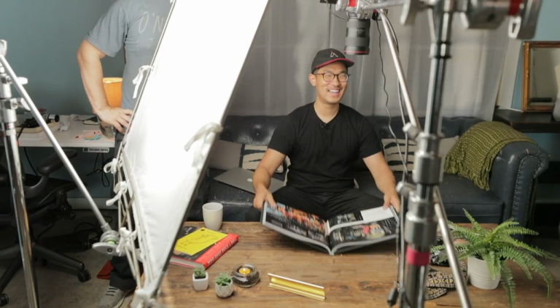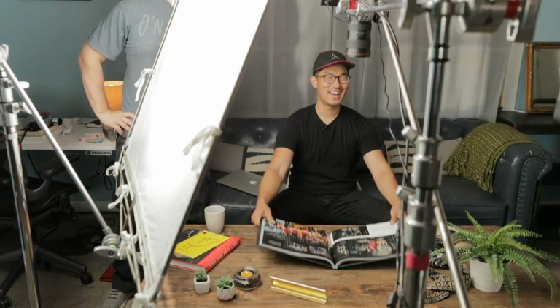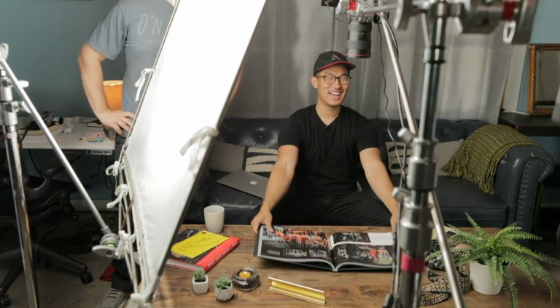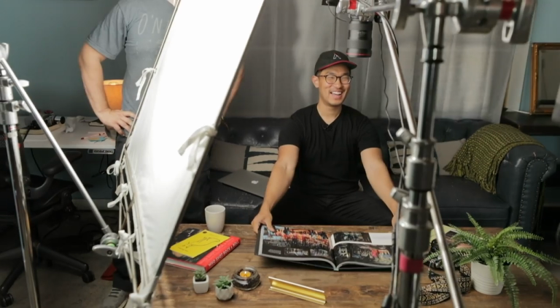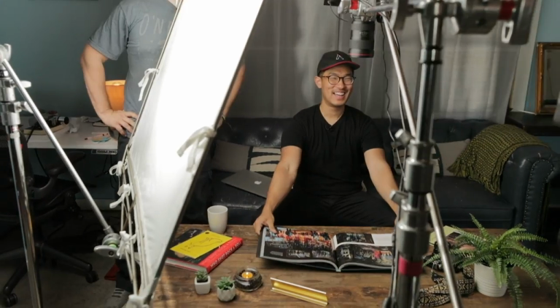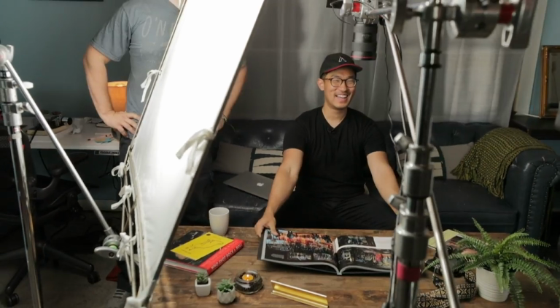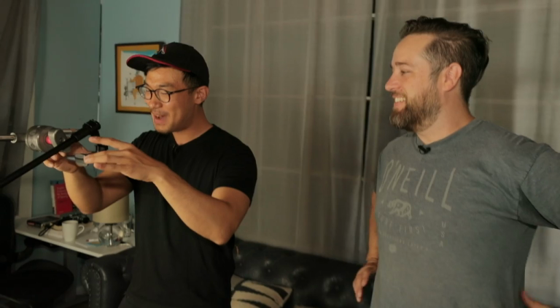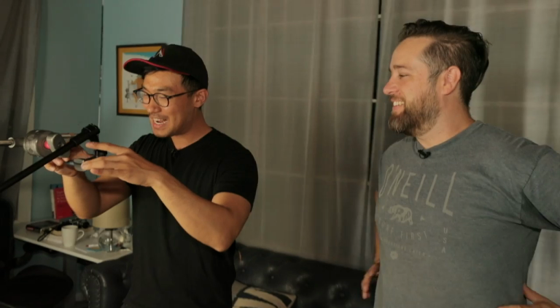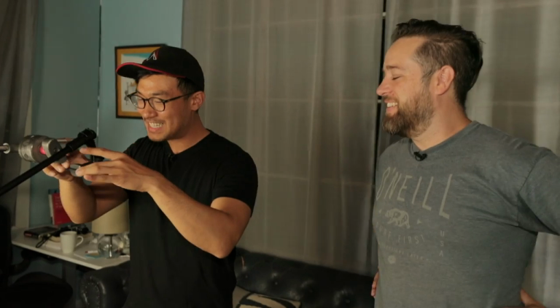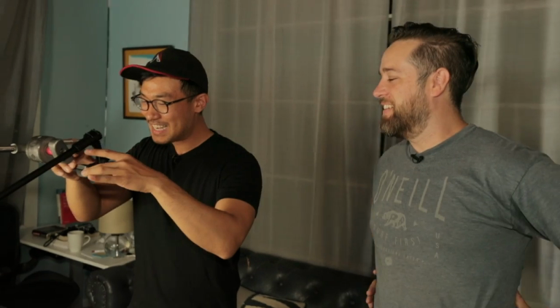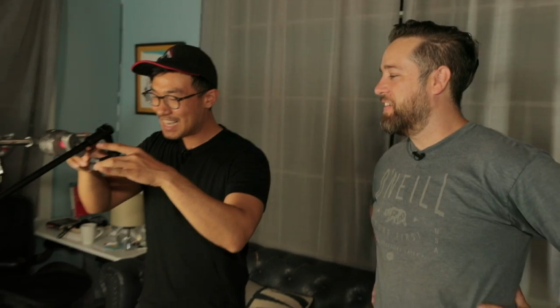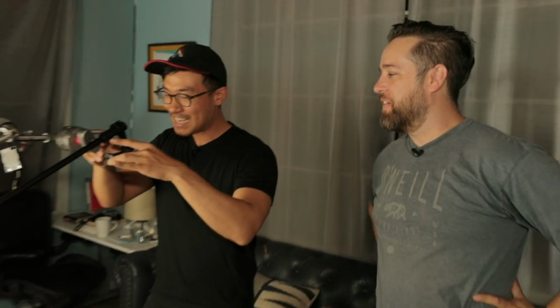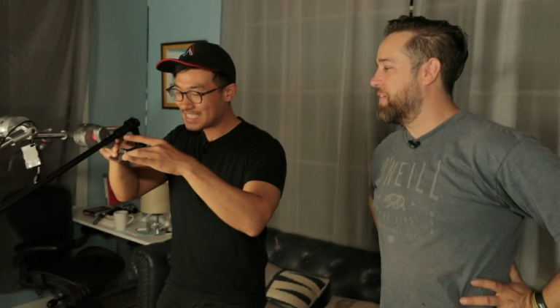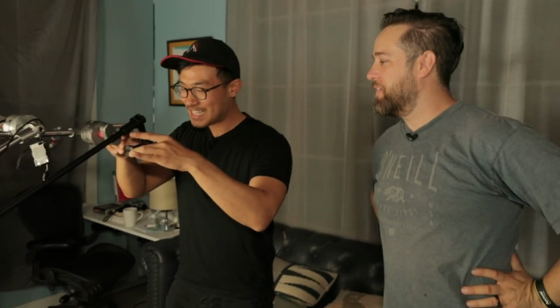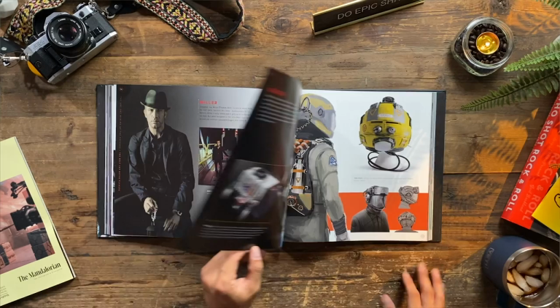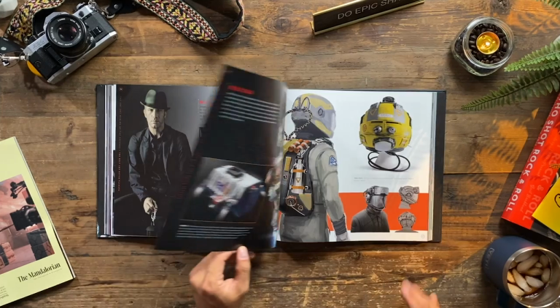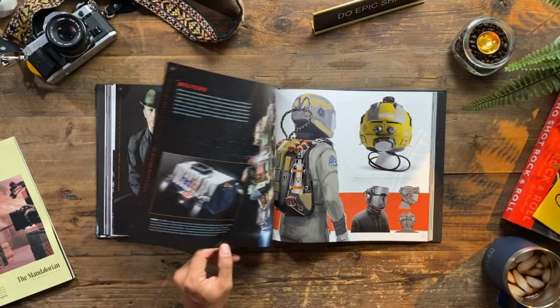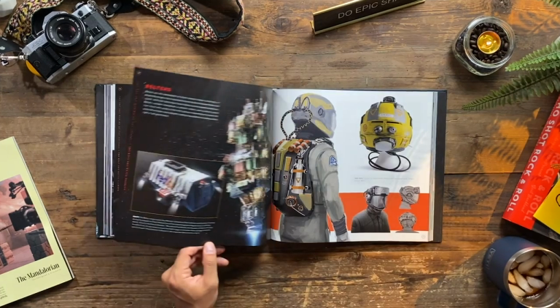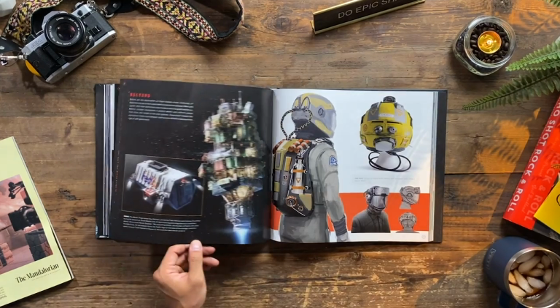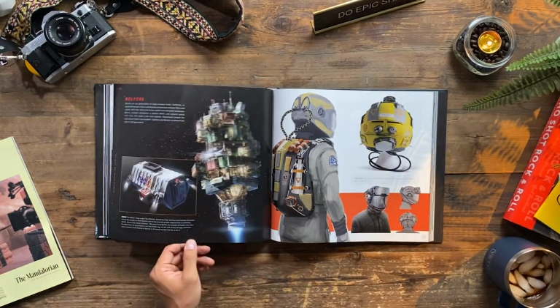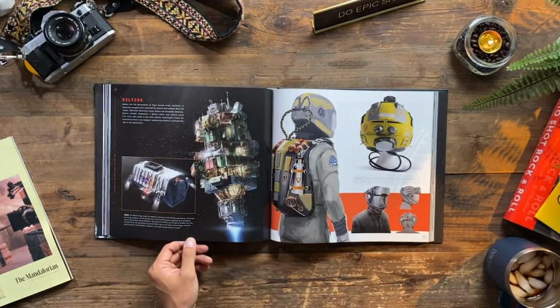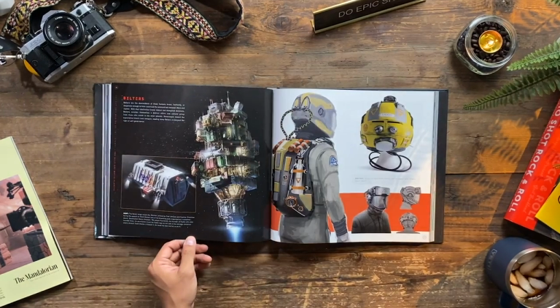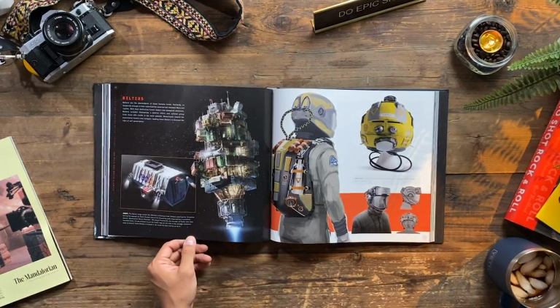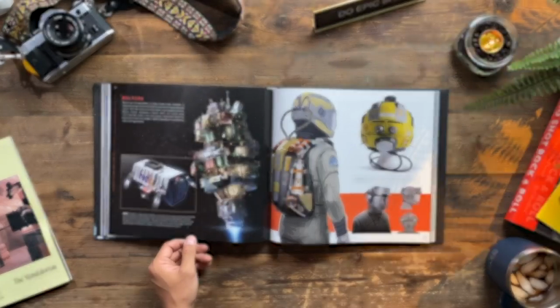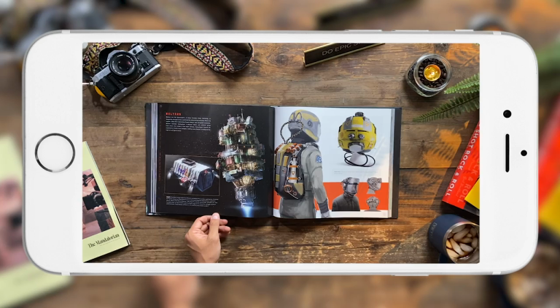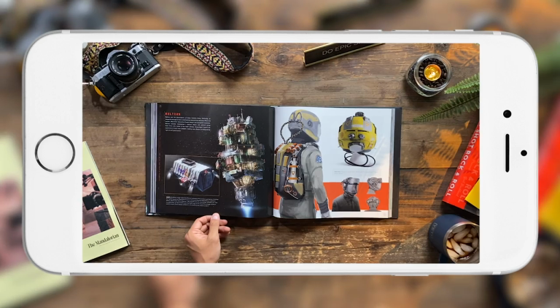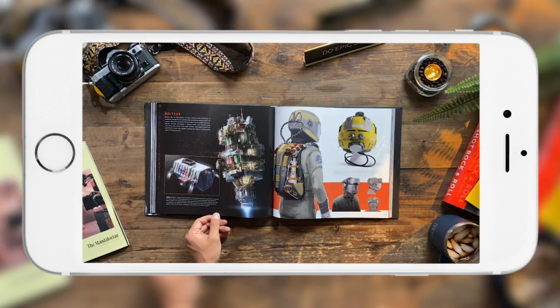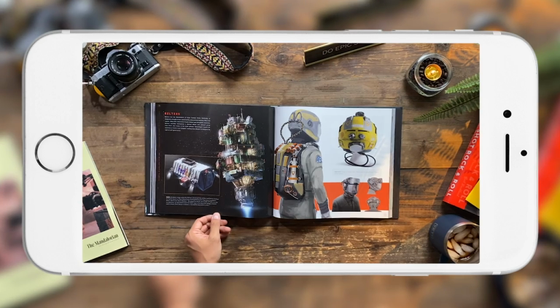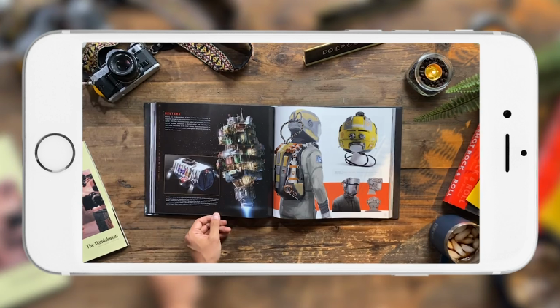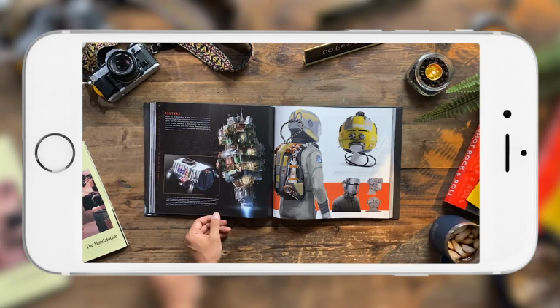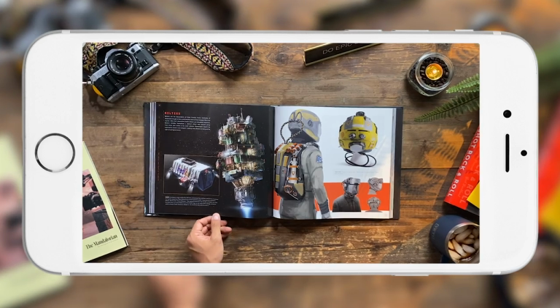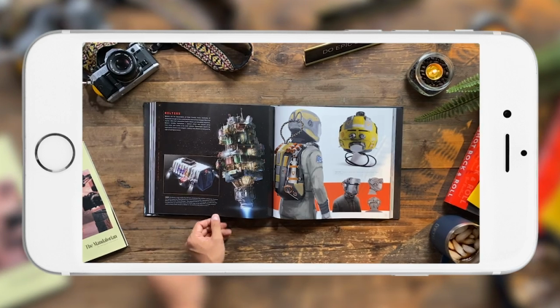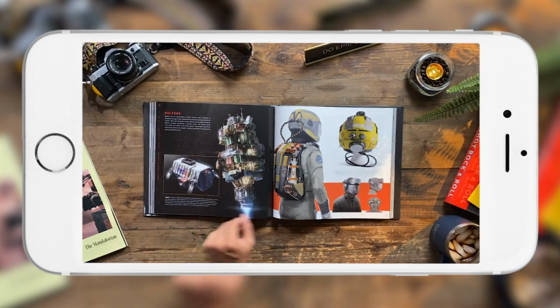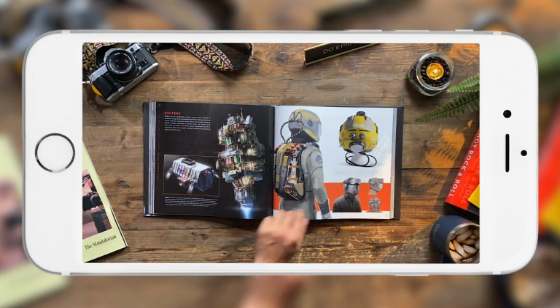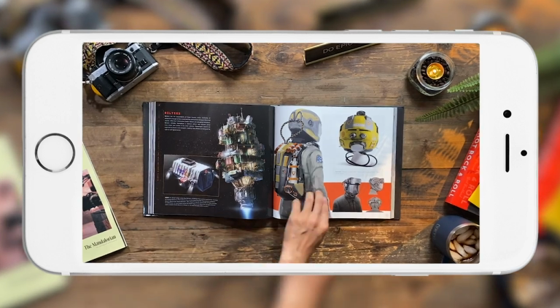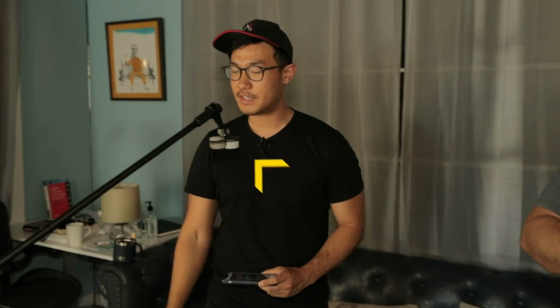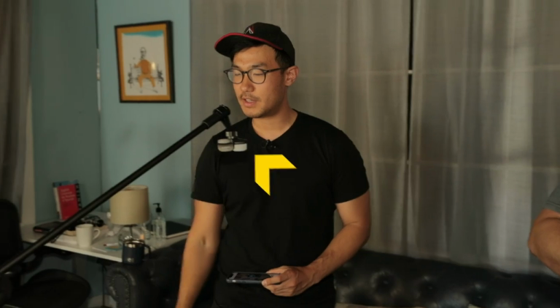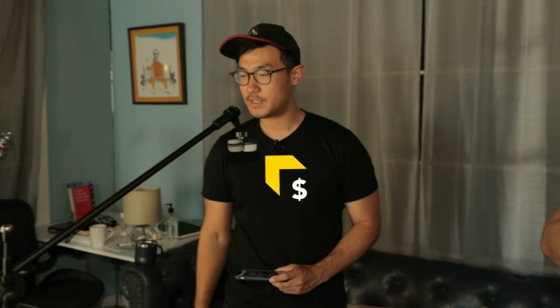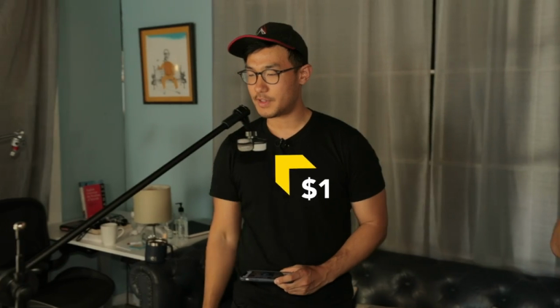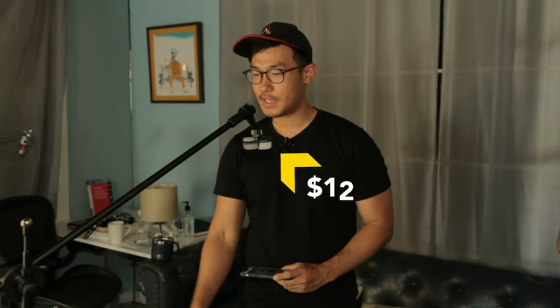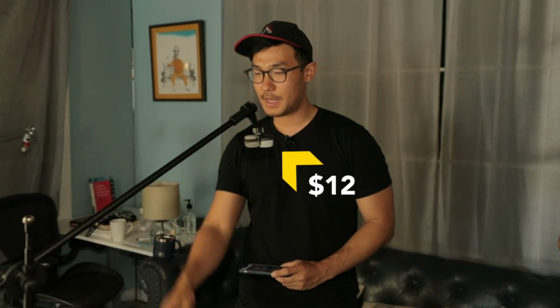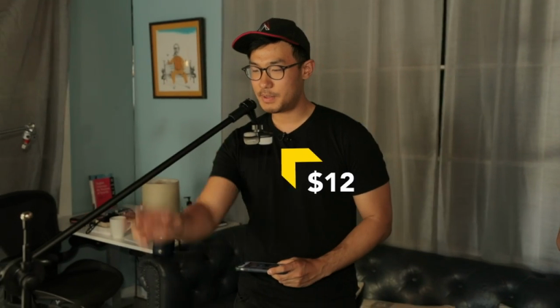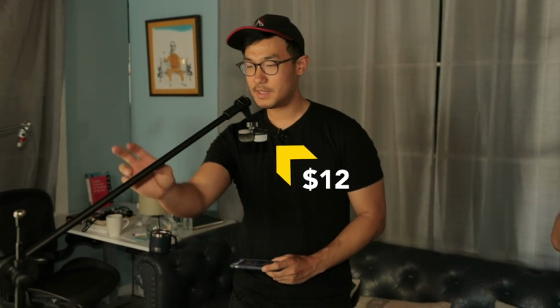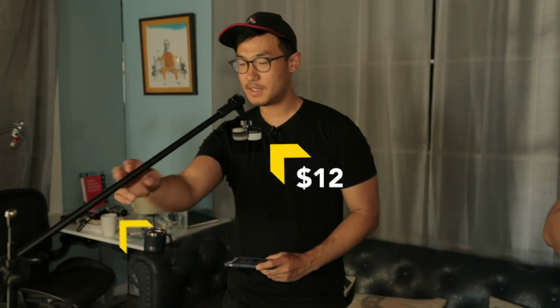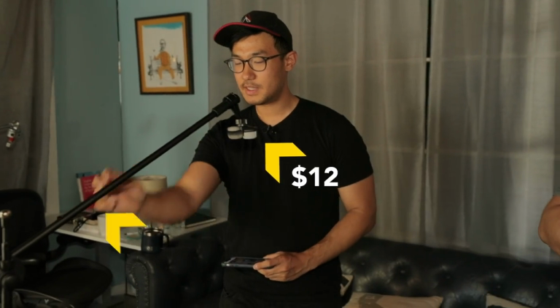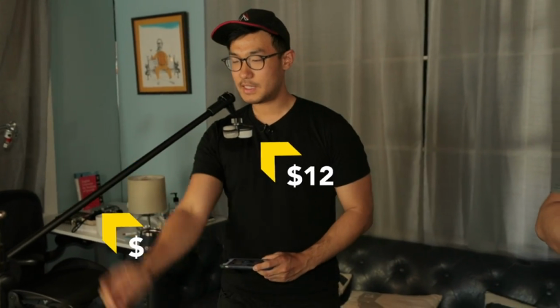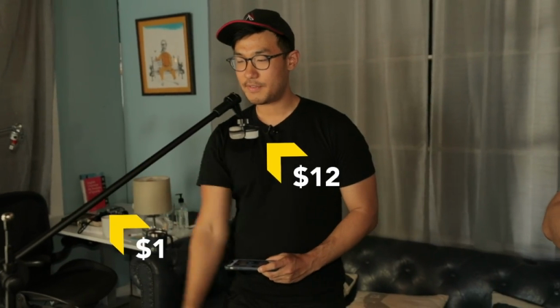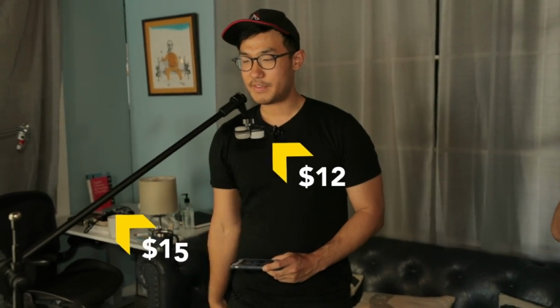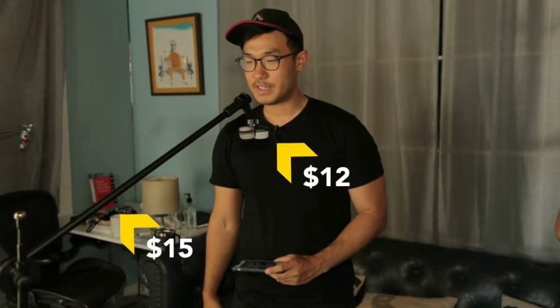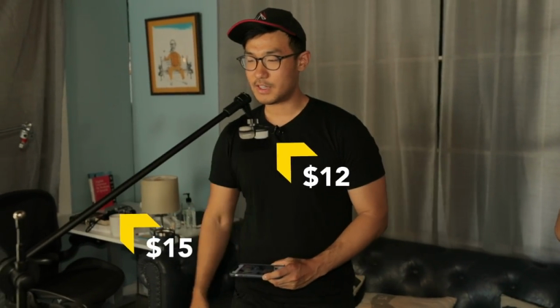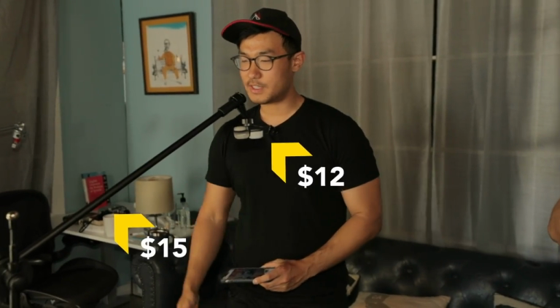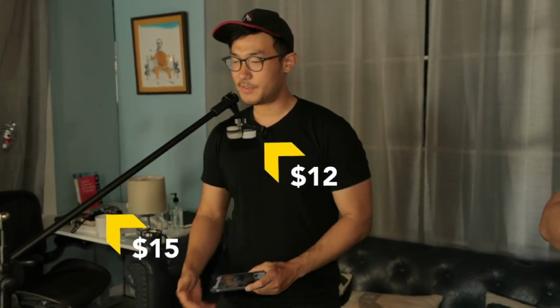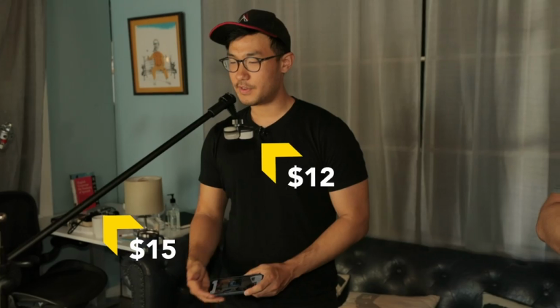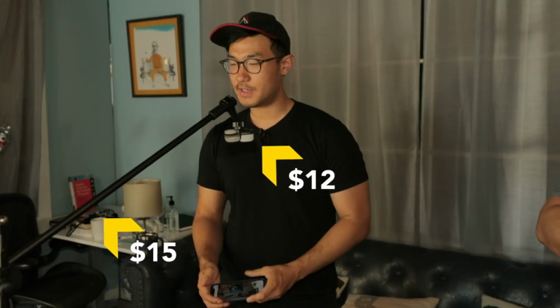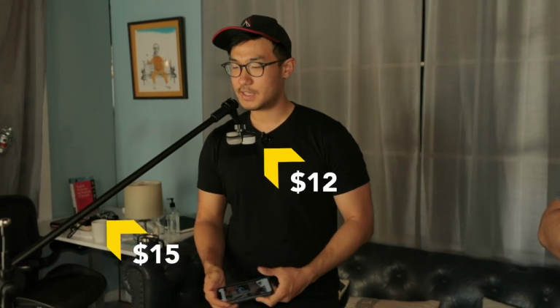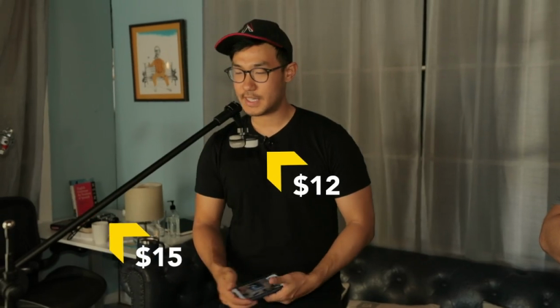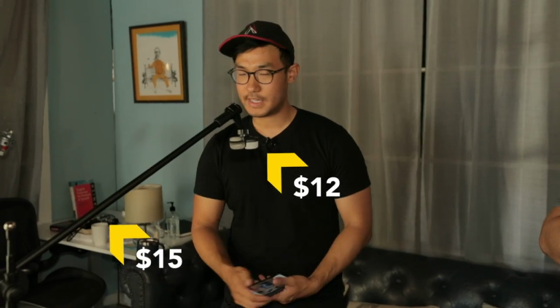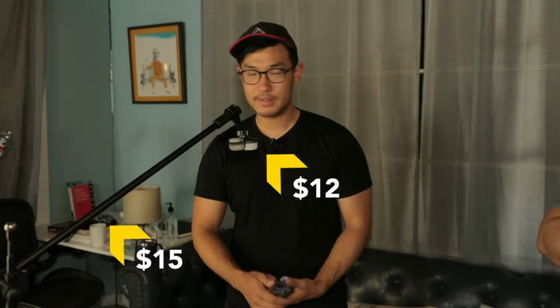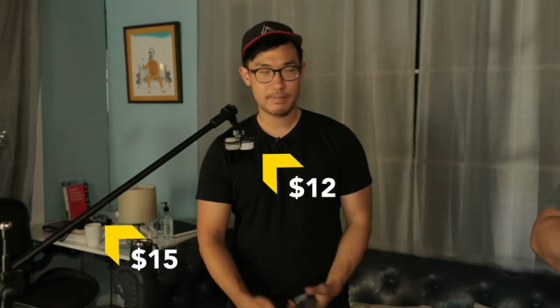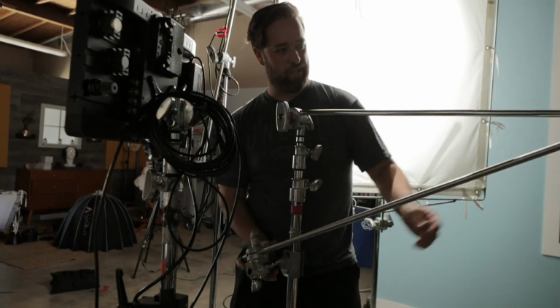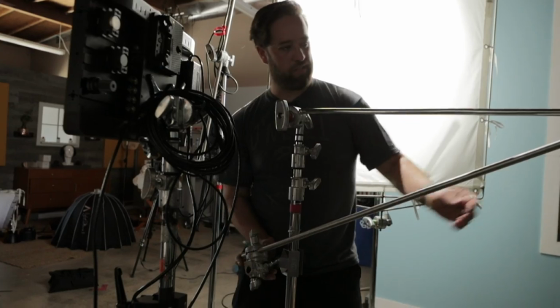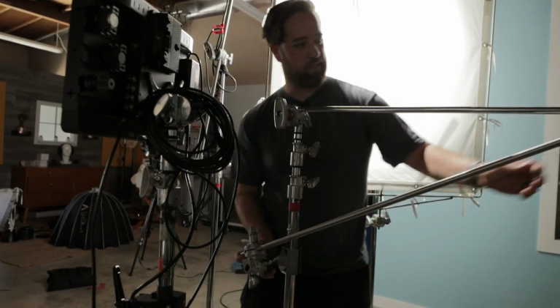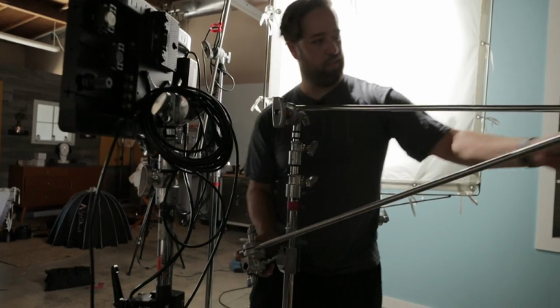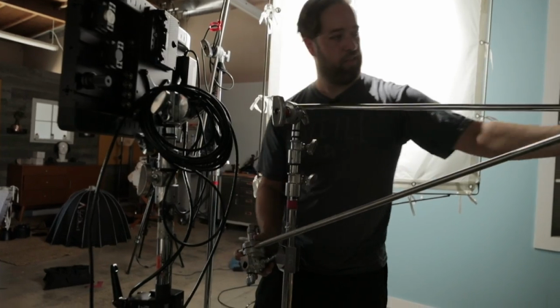This is significantly better than most things I film on my iPhone. $10-$15 for the clamp, $10-$15 for the stand. Easy.